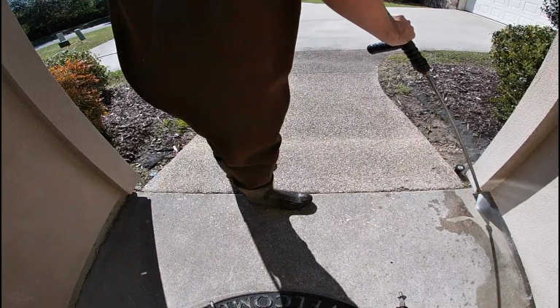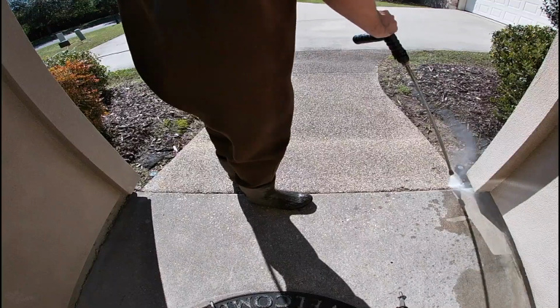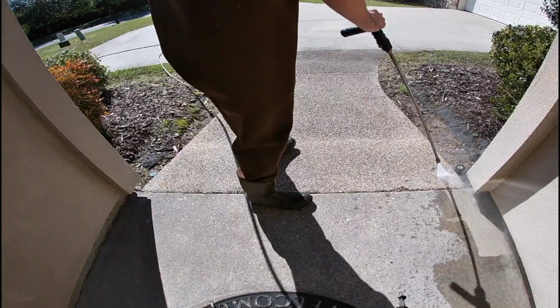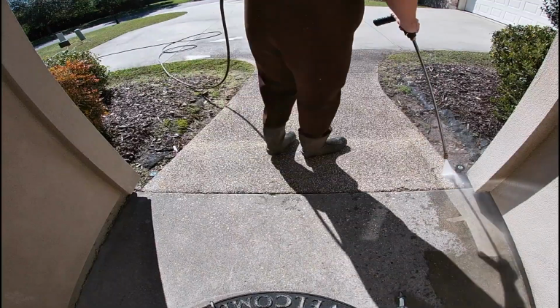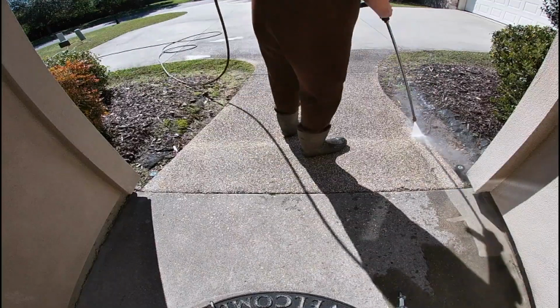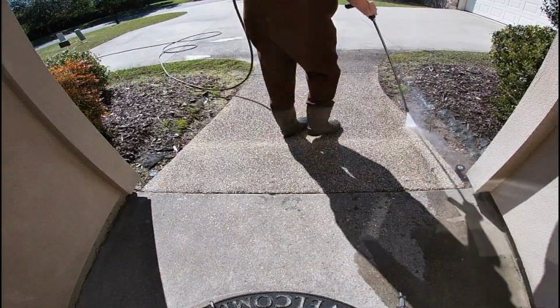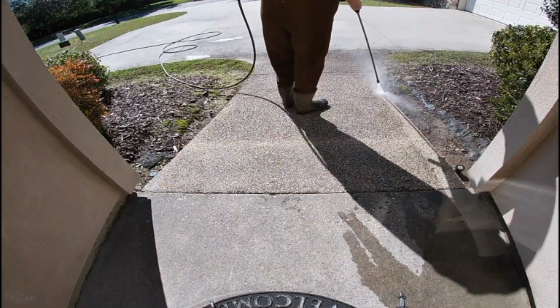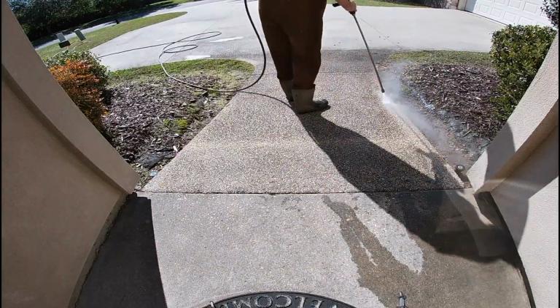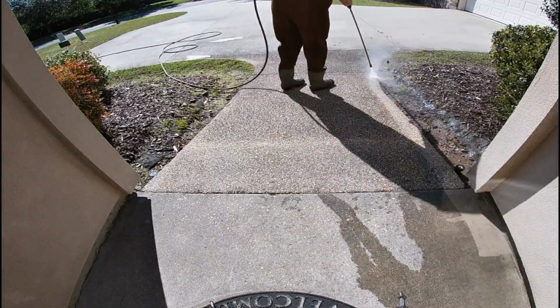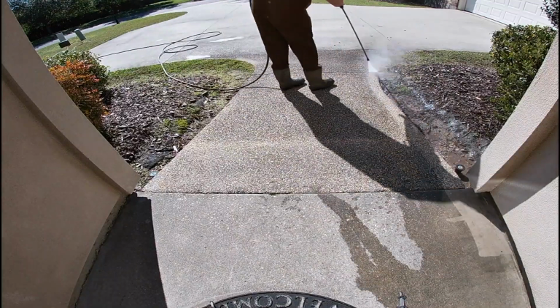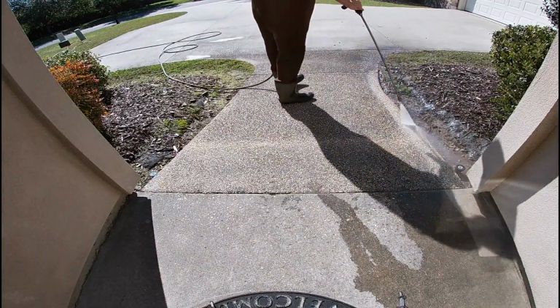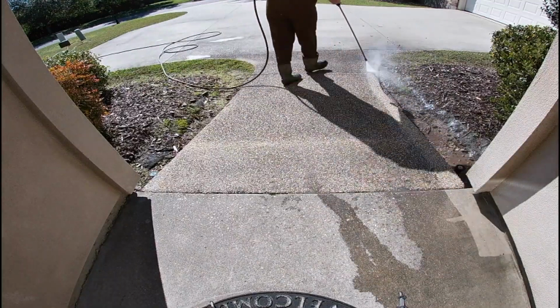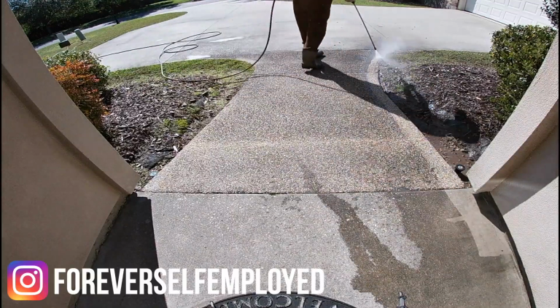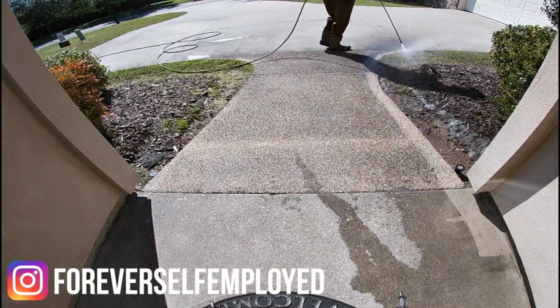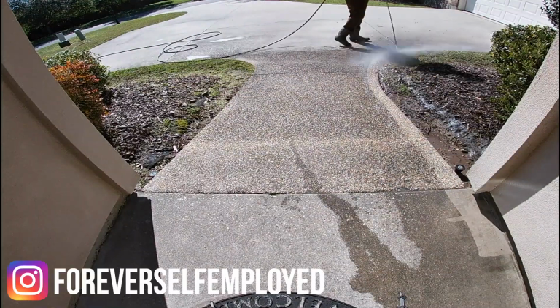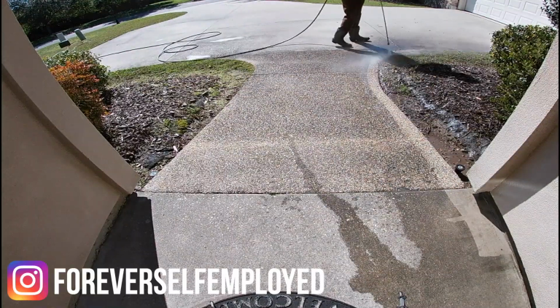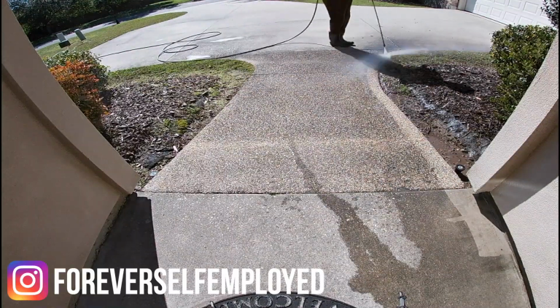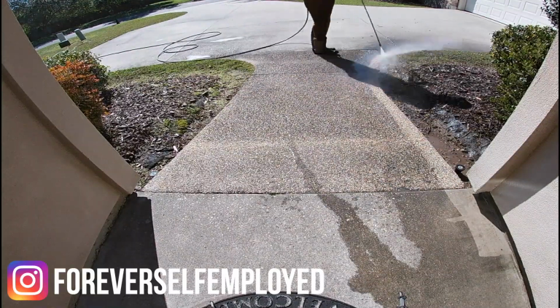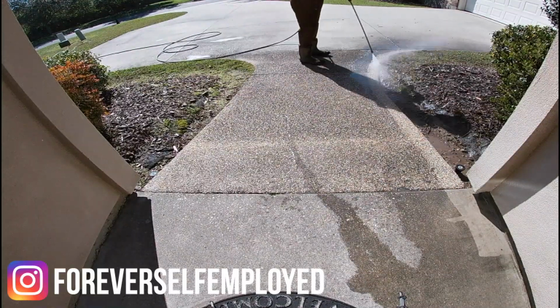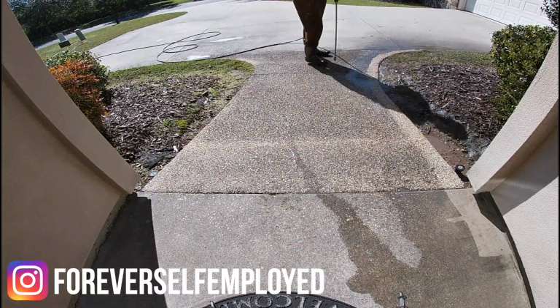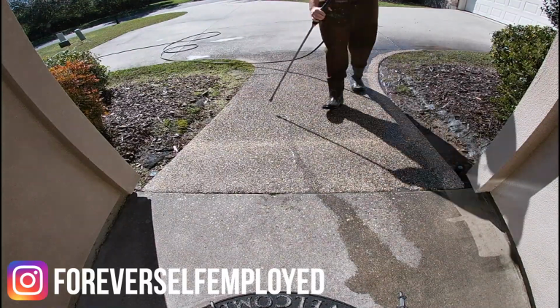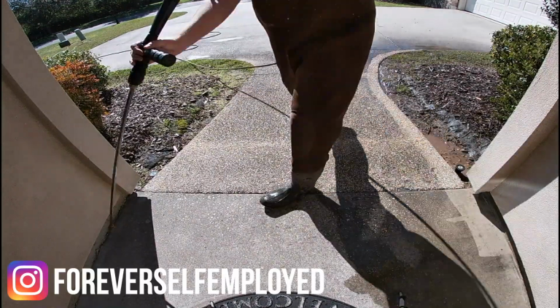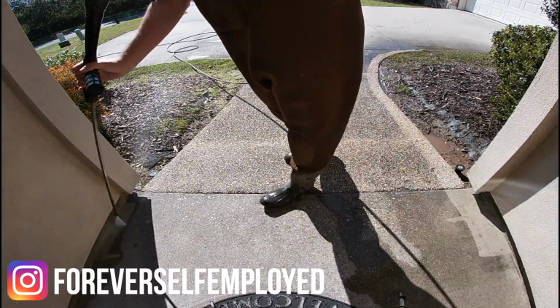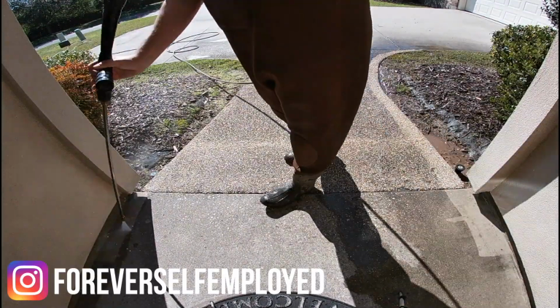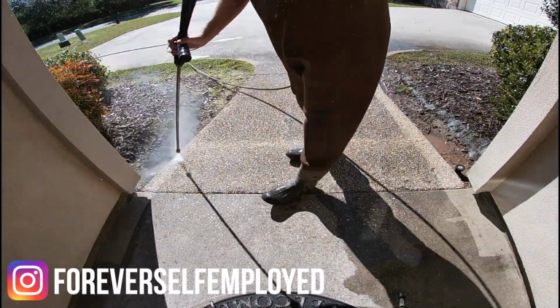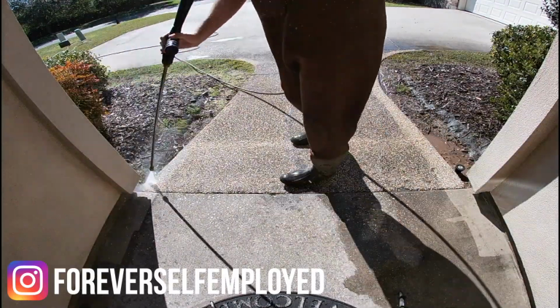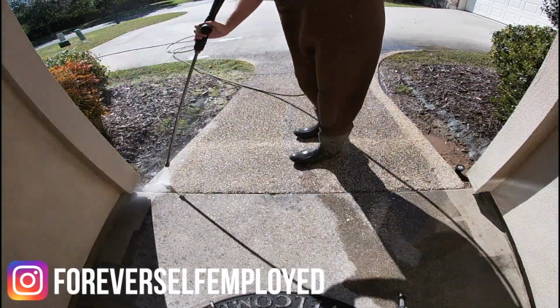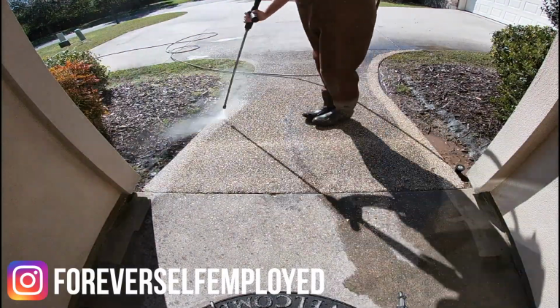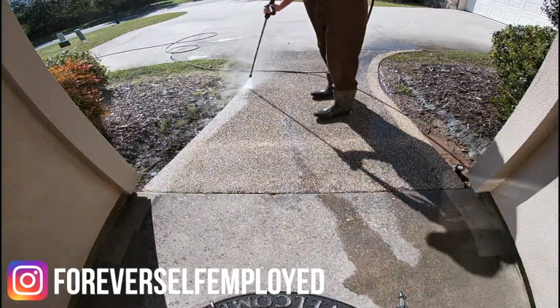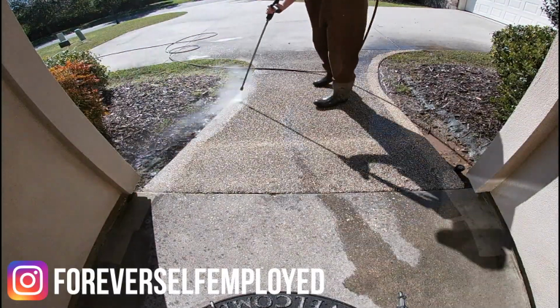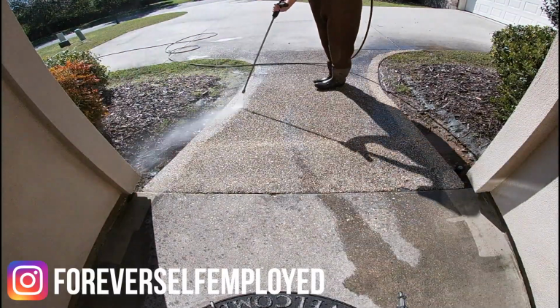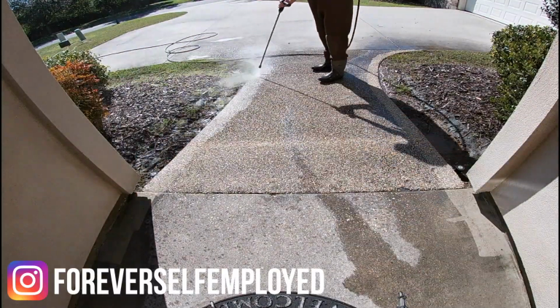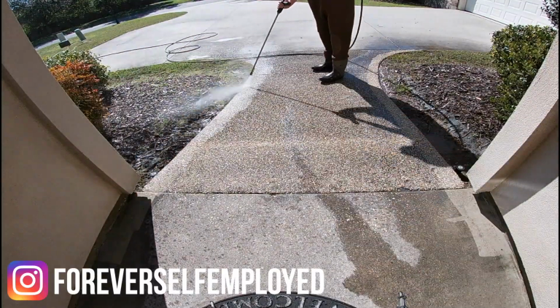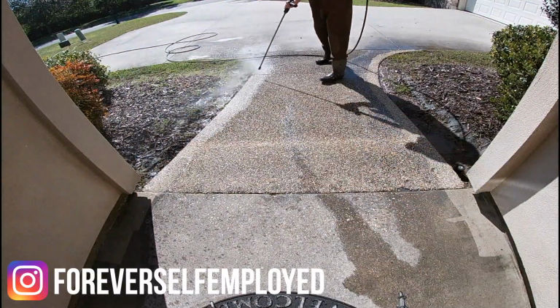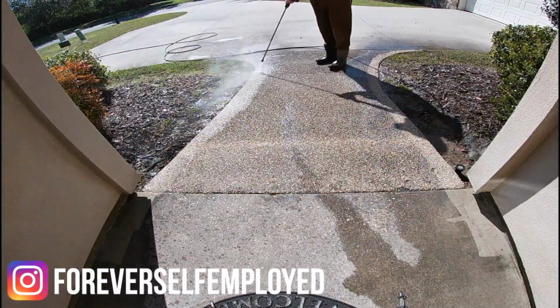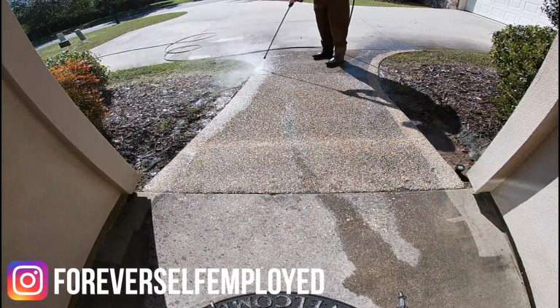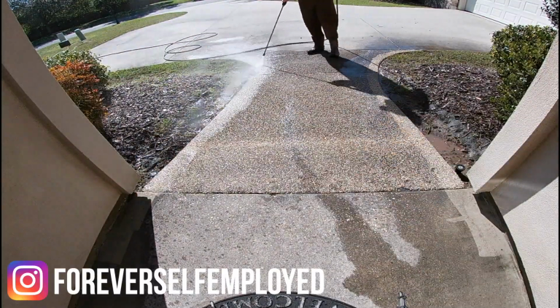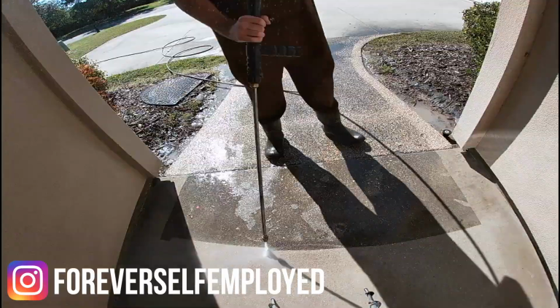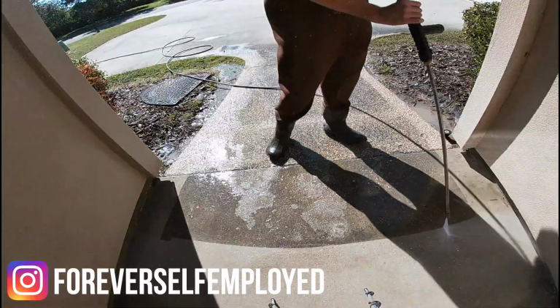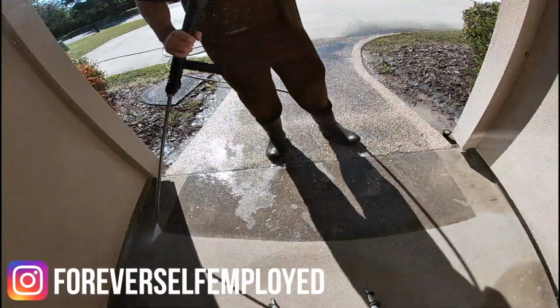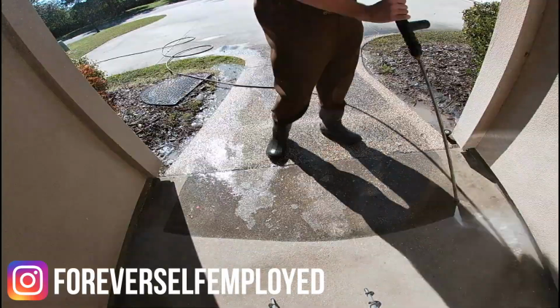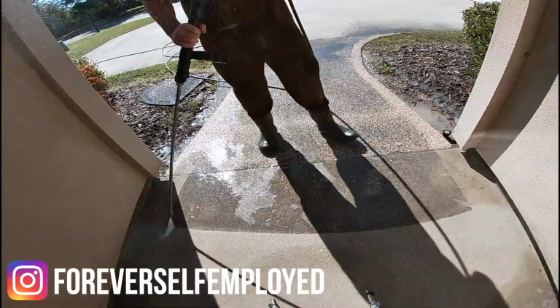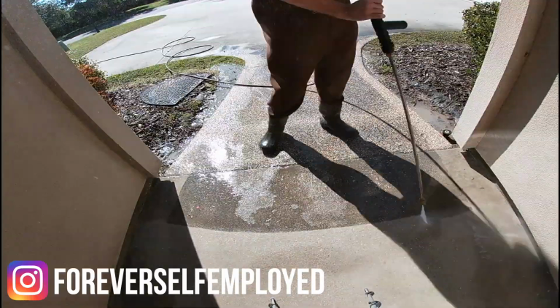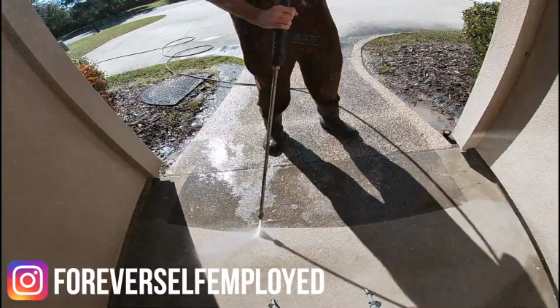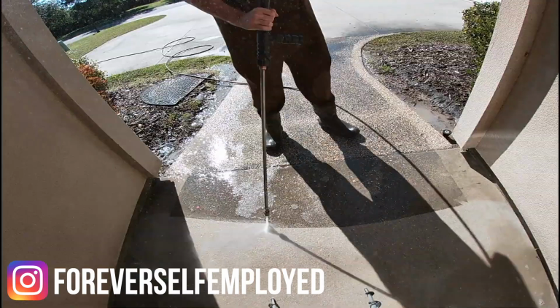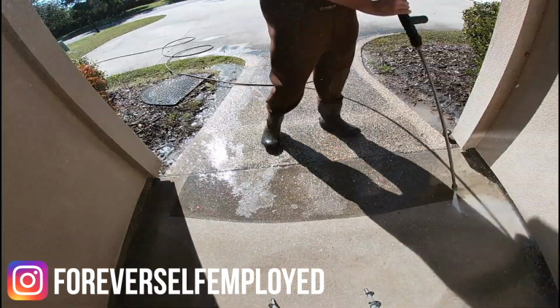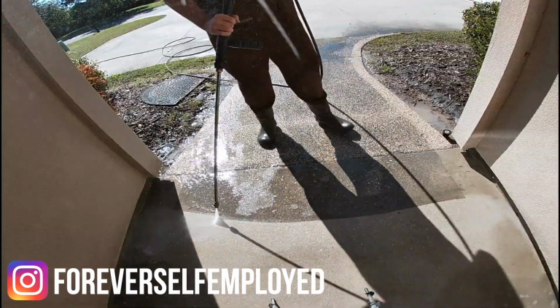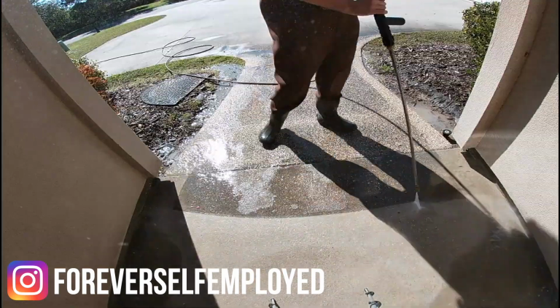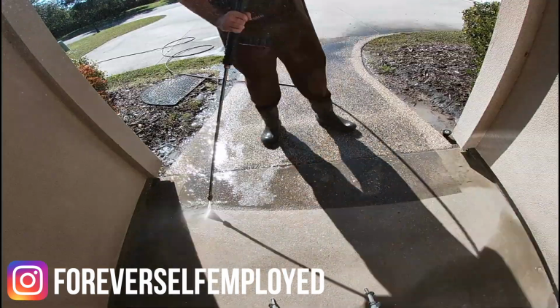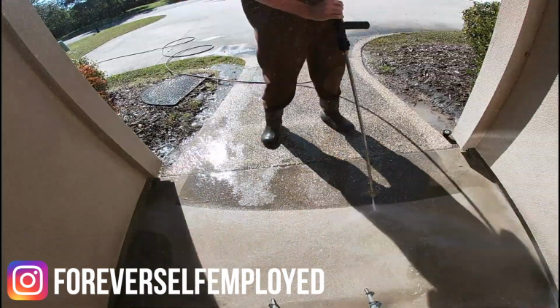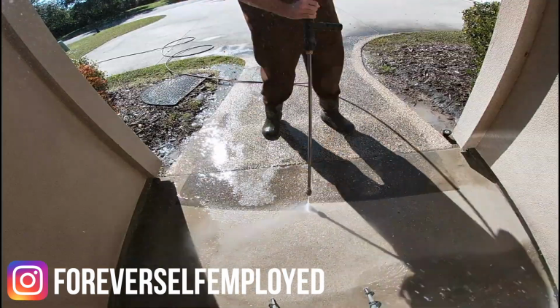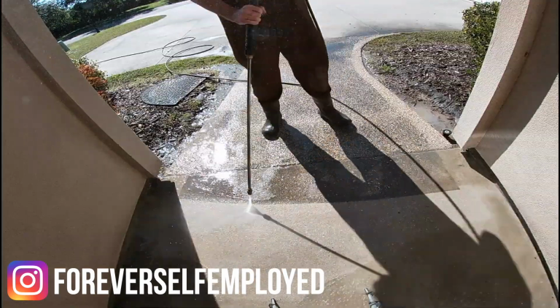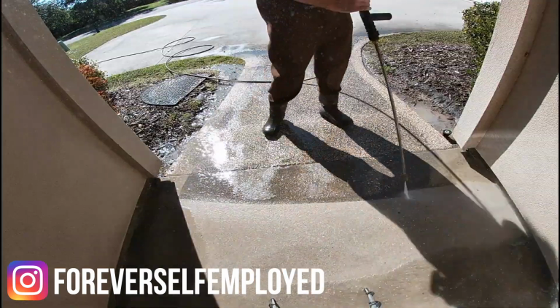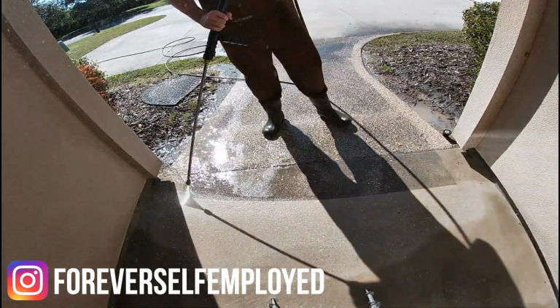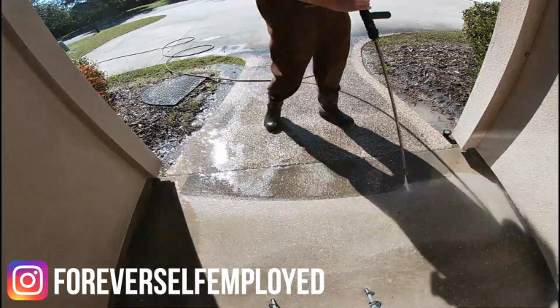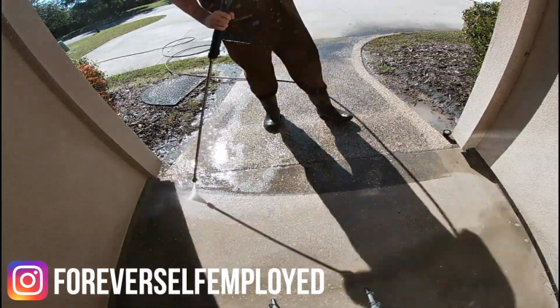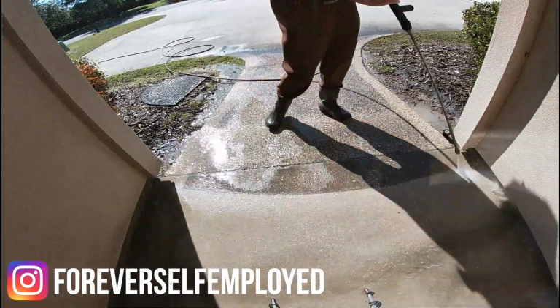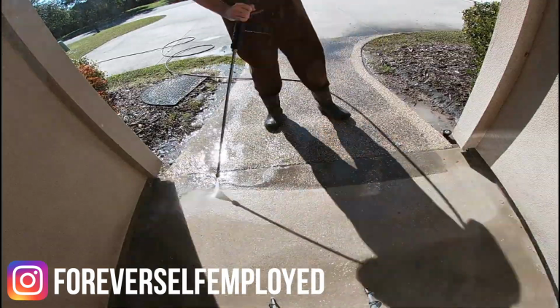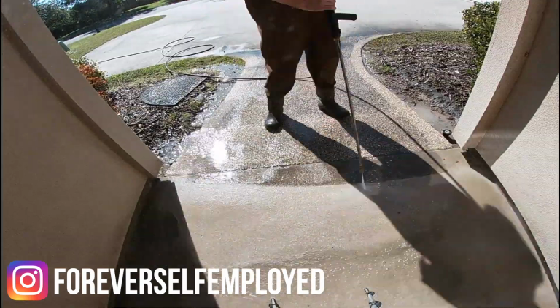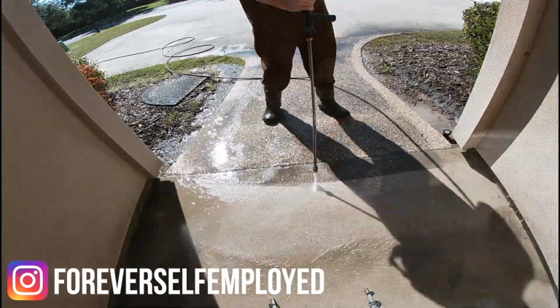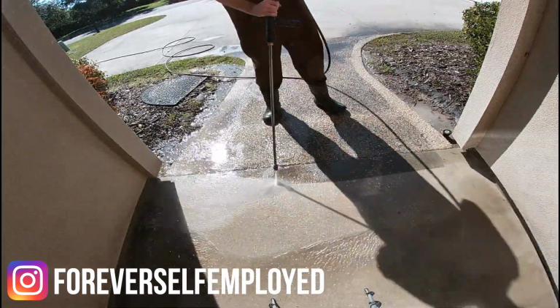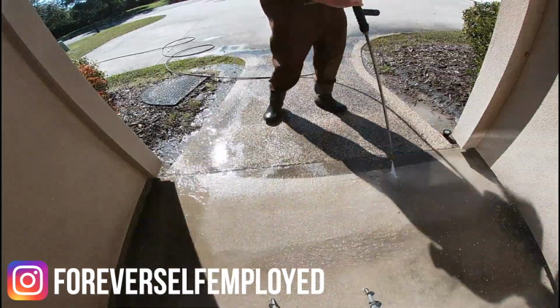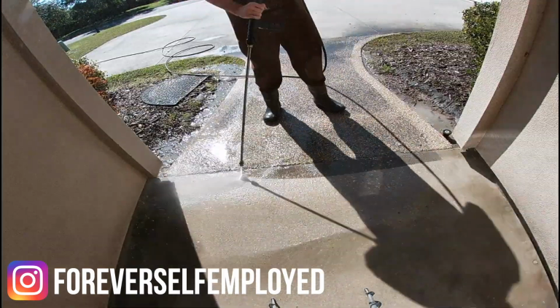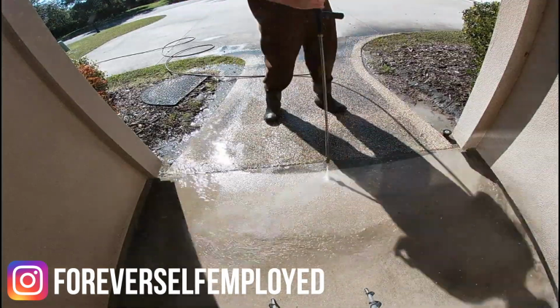What is up everybody, my name is Justin. This is Forever Self-Employed, and in today's video I want to talk to you guys about something you should be doing before every single pressure washing job.